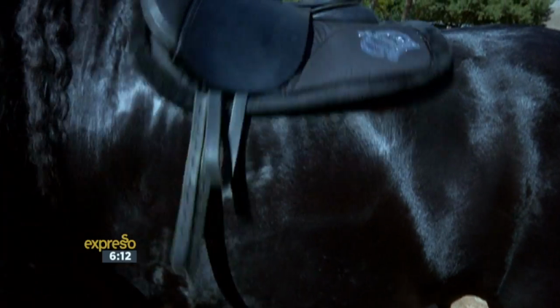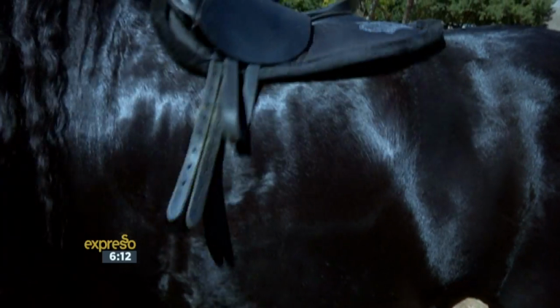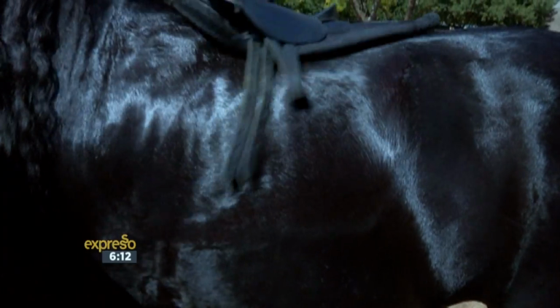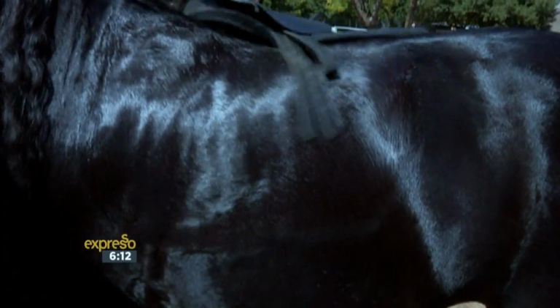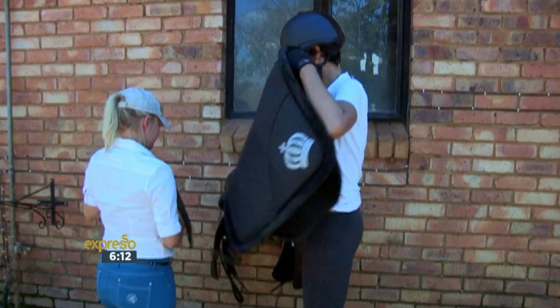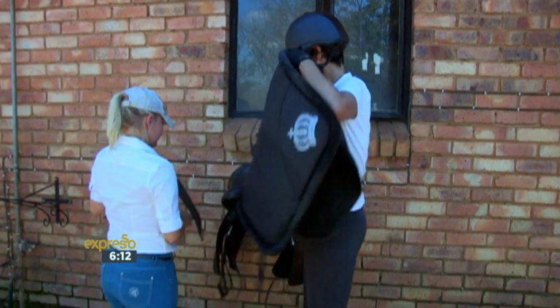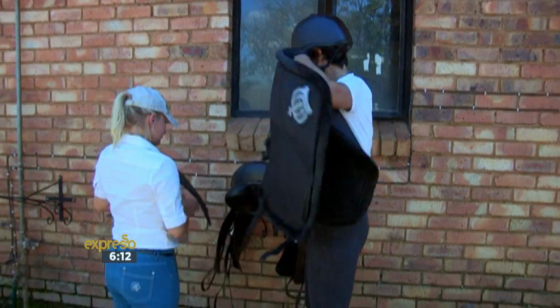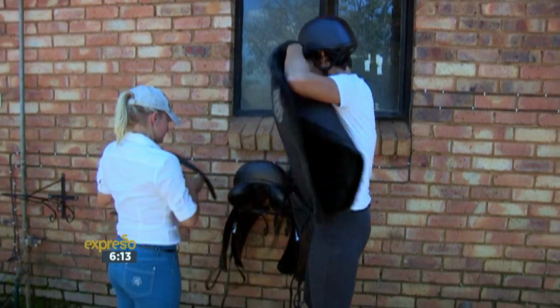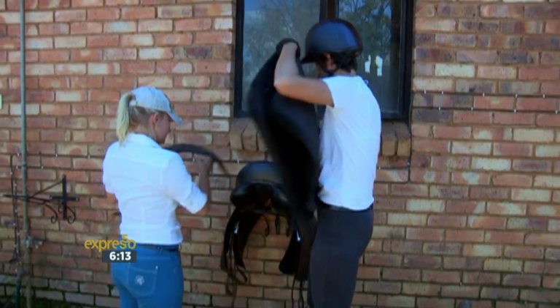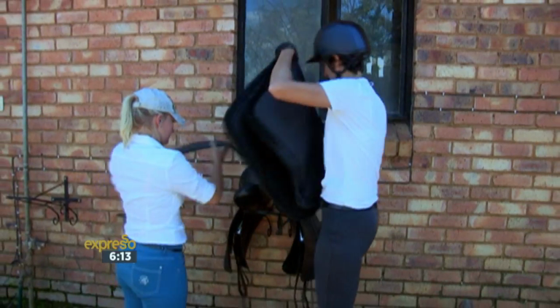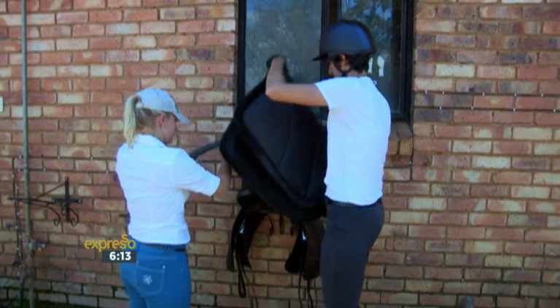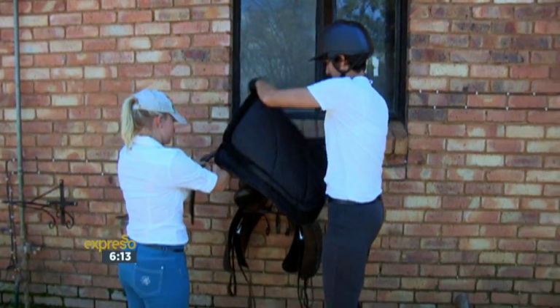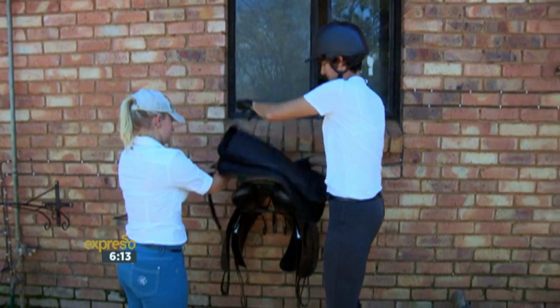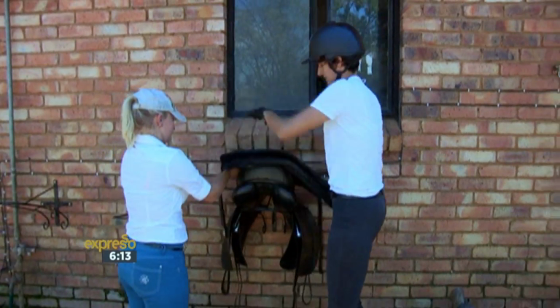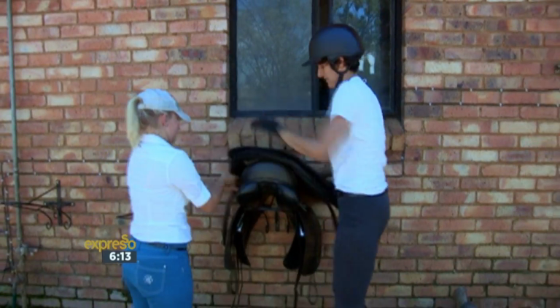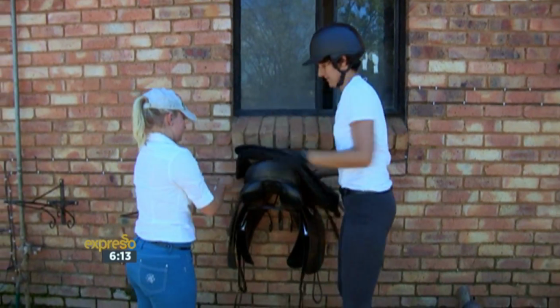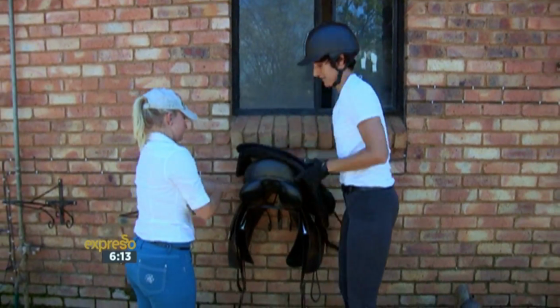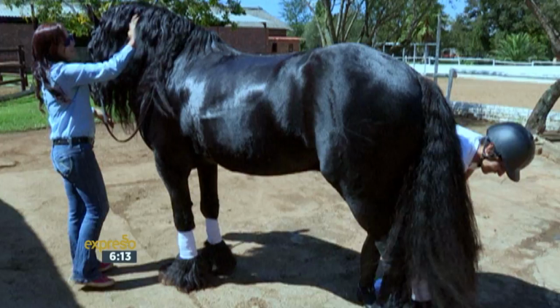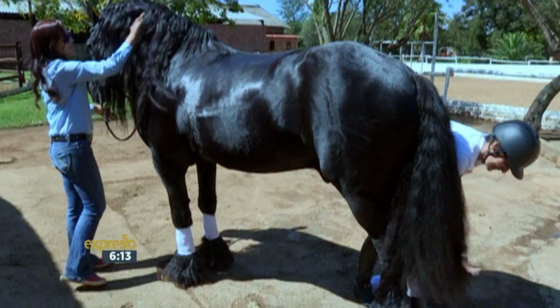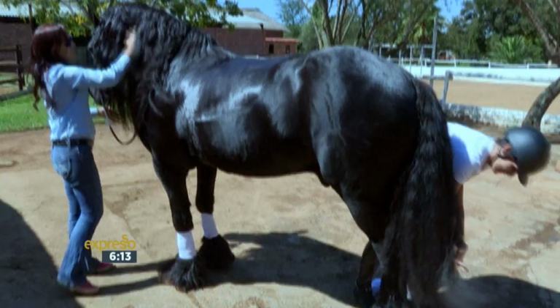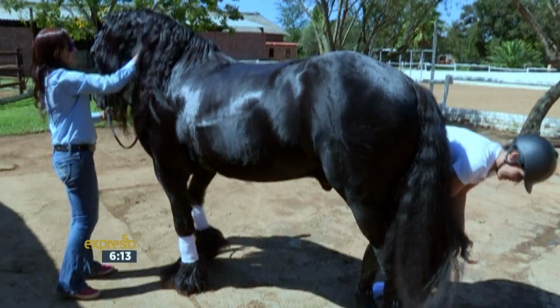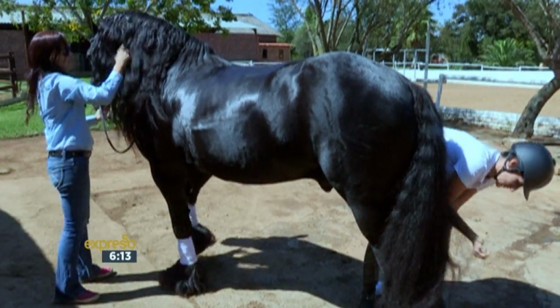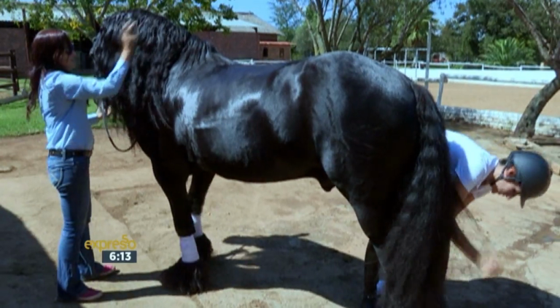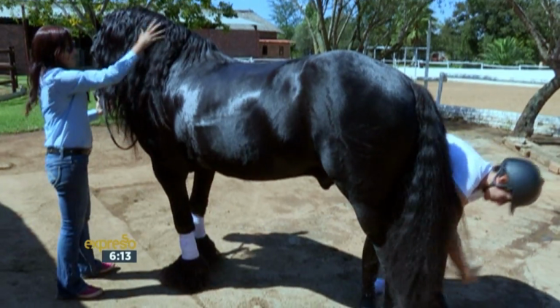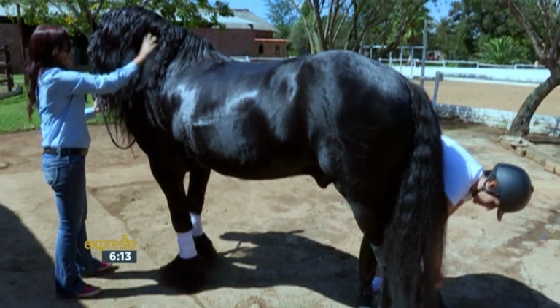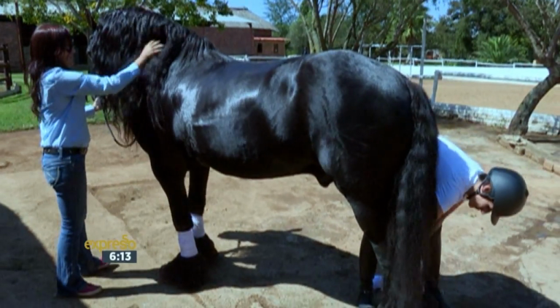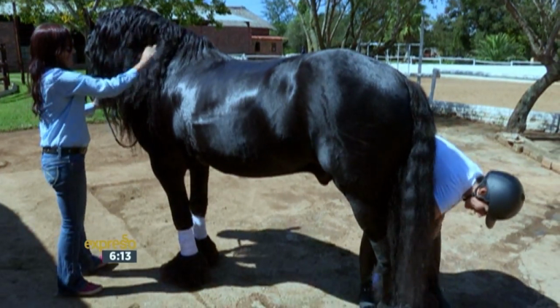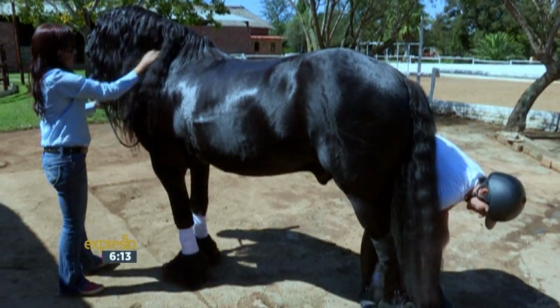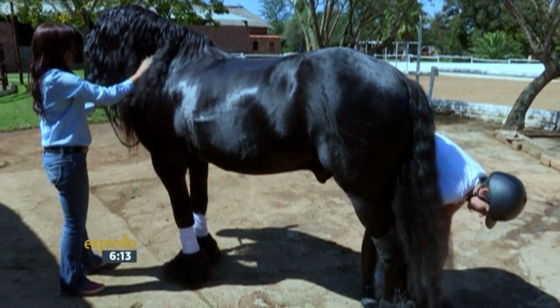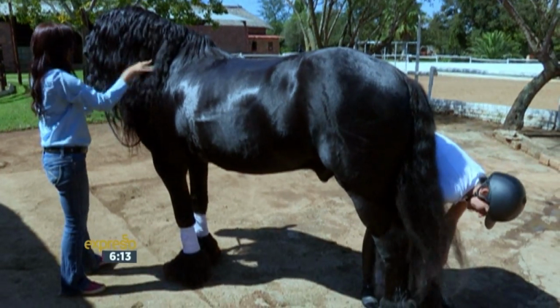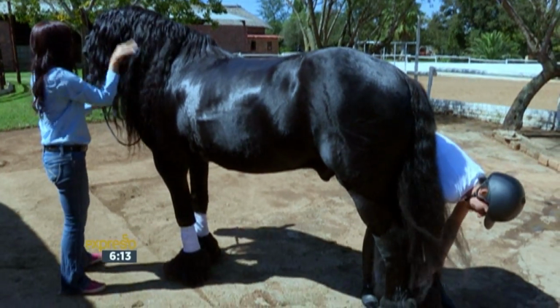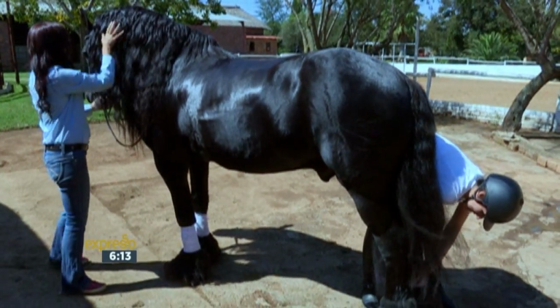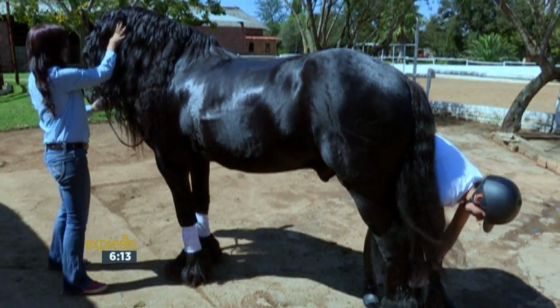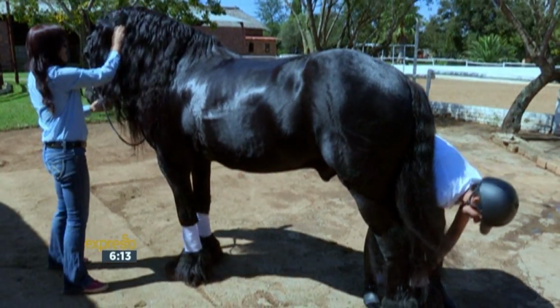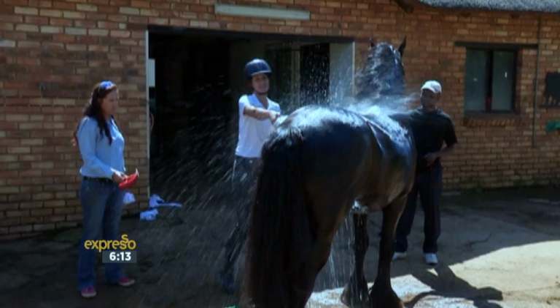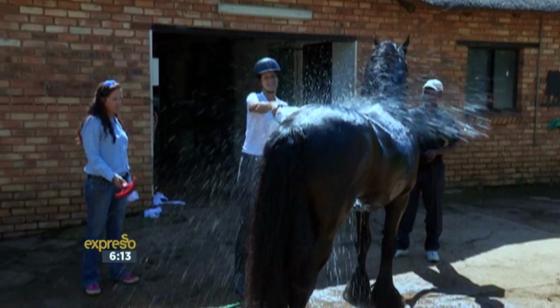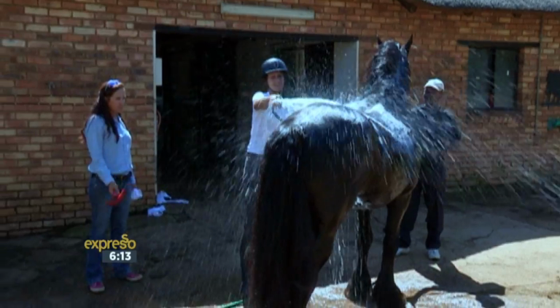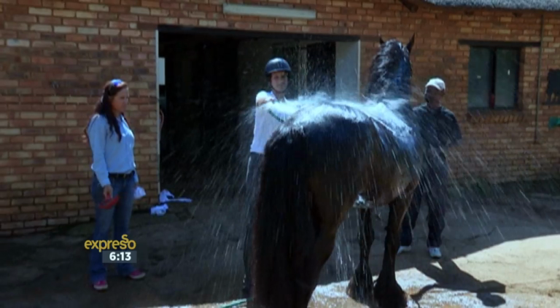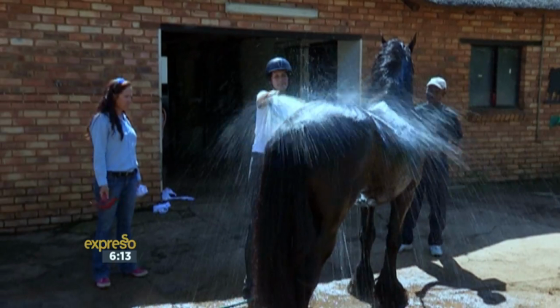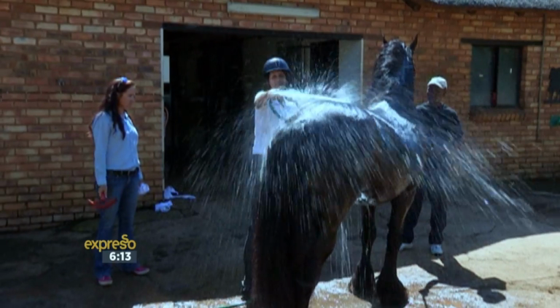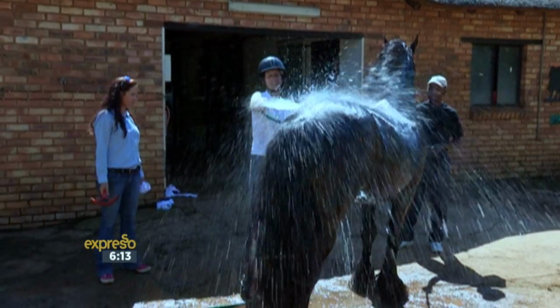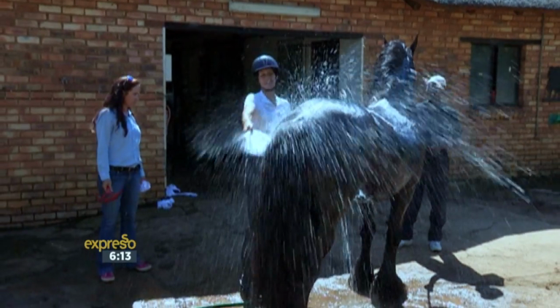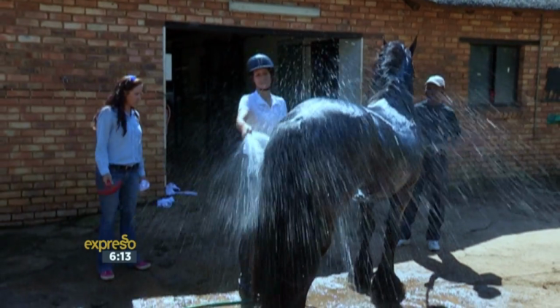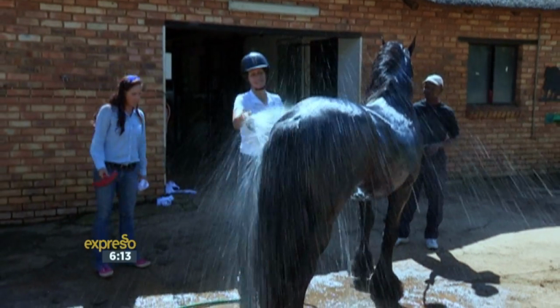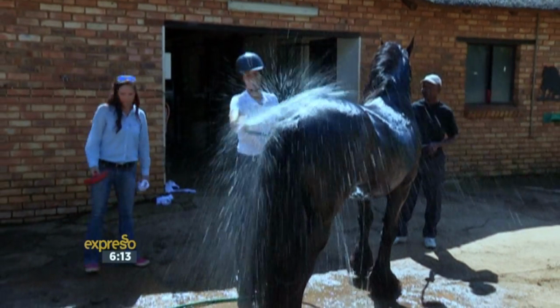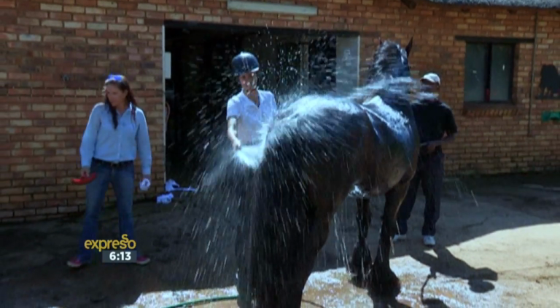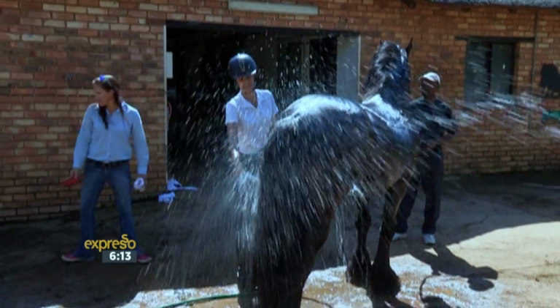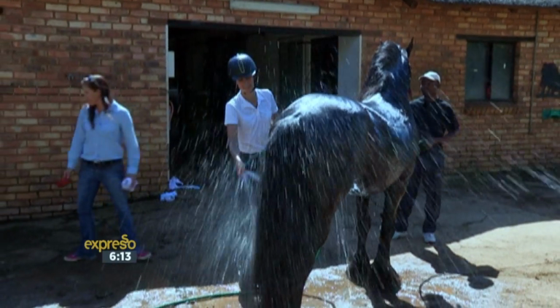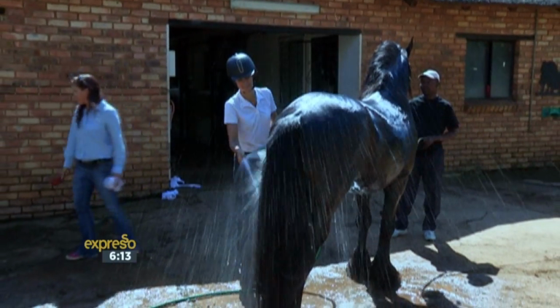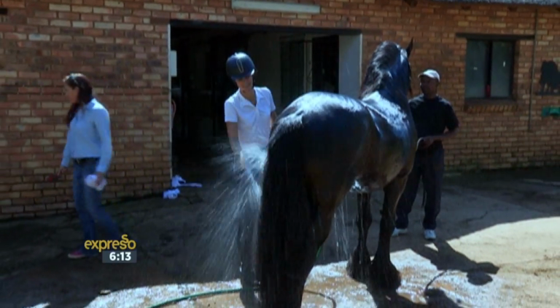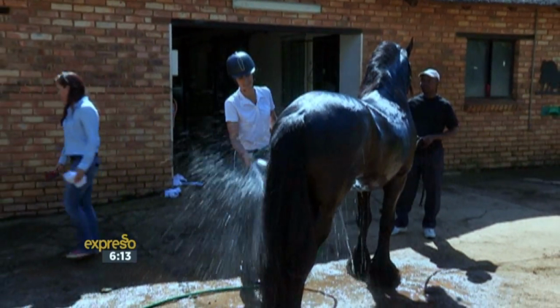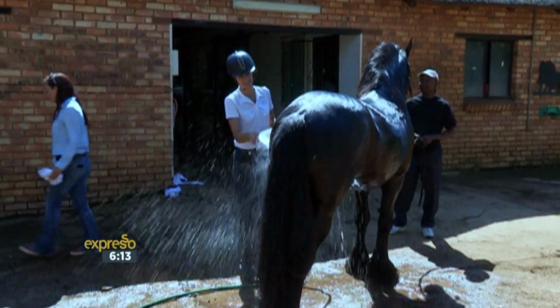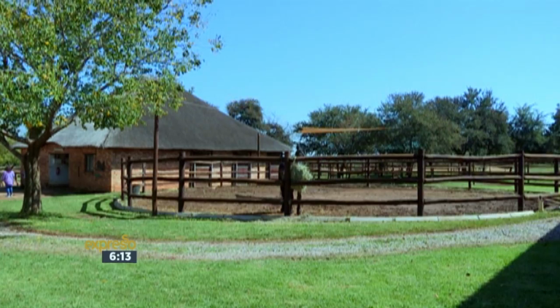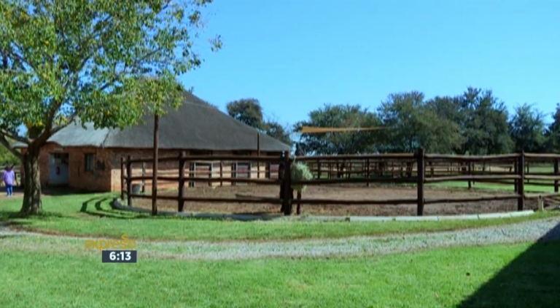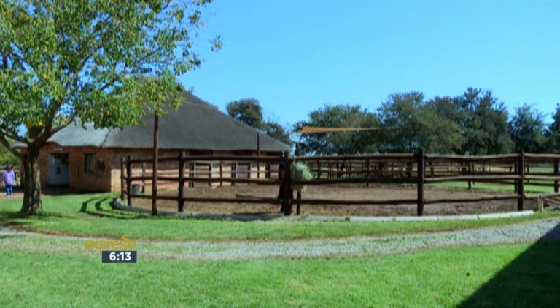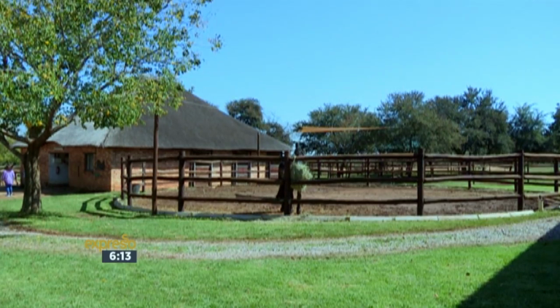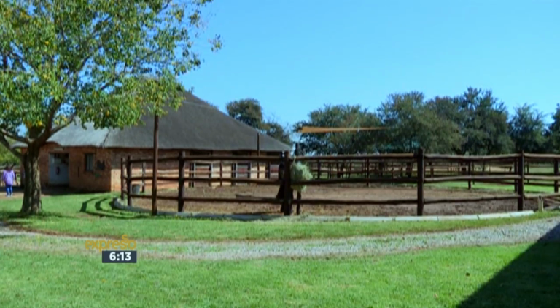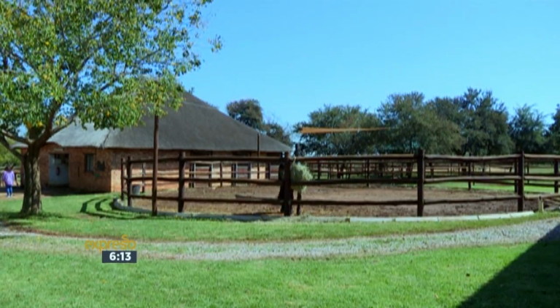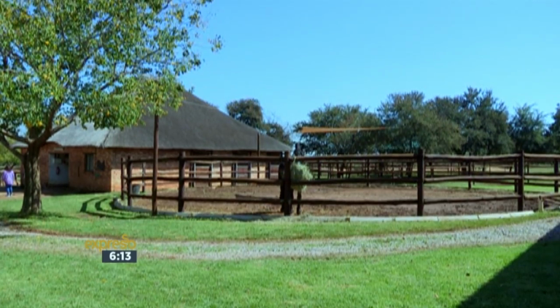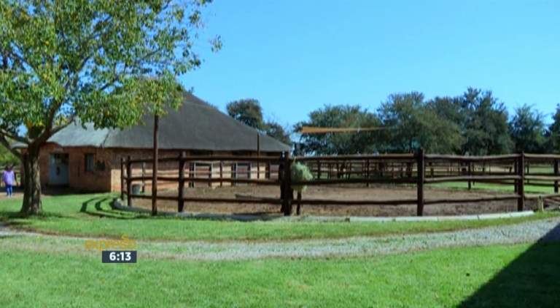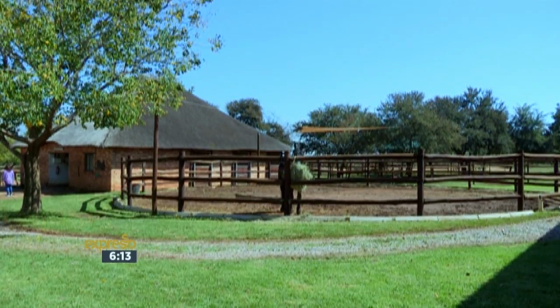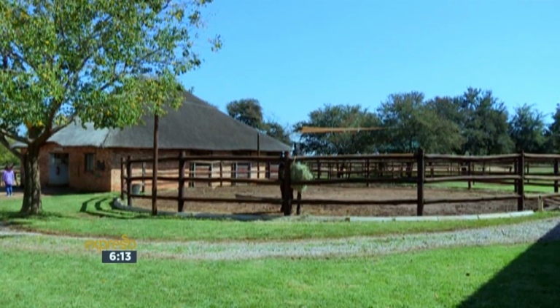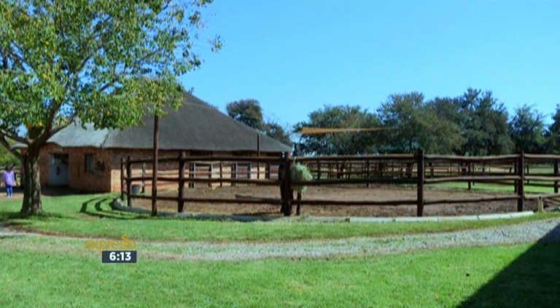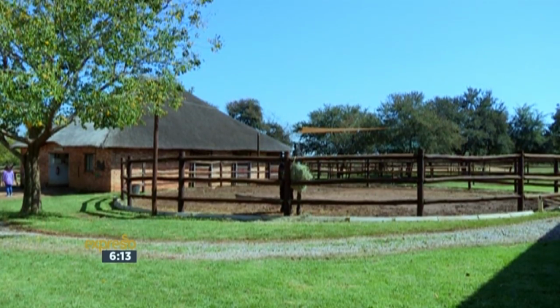Thanks to the team at Doerndraai, it's very possible that their outstanding horses could become the most popular breed right here in South Africa as well.